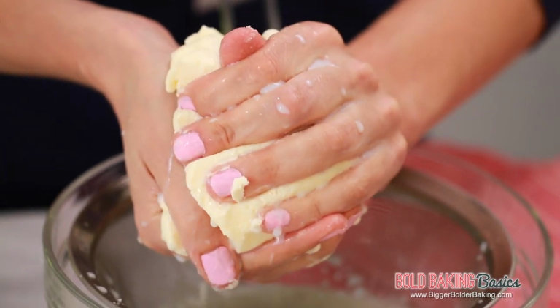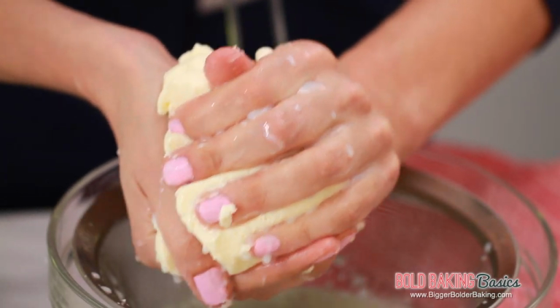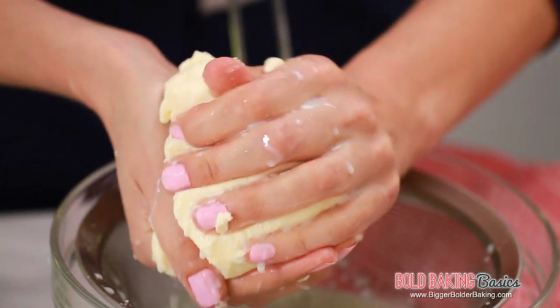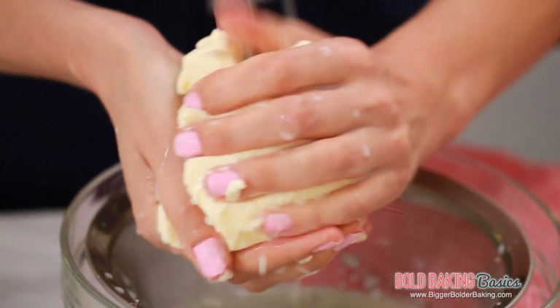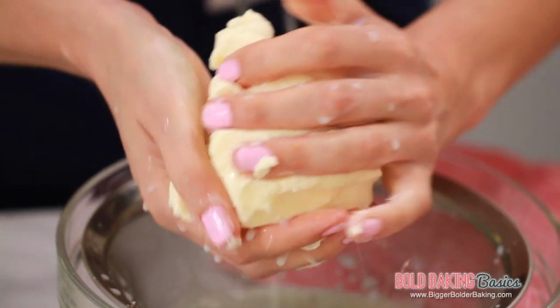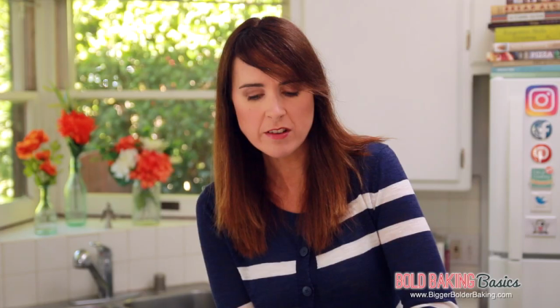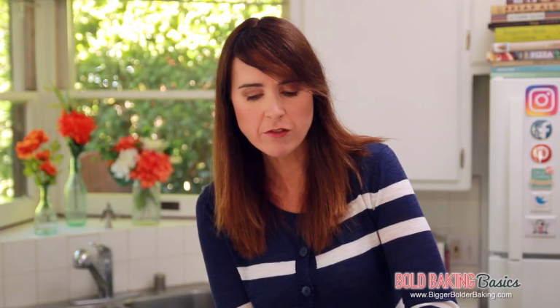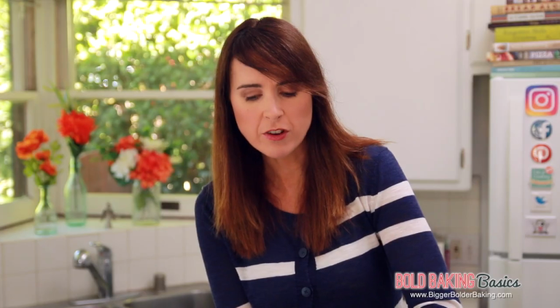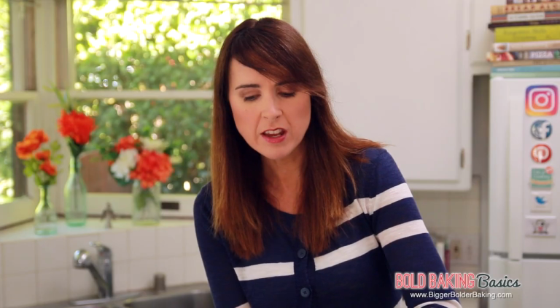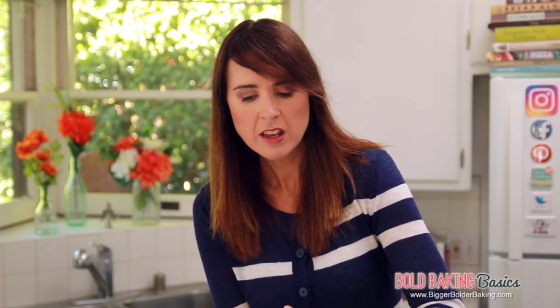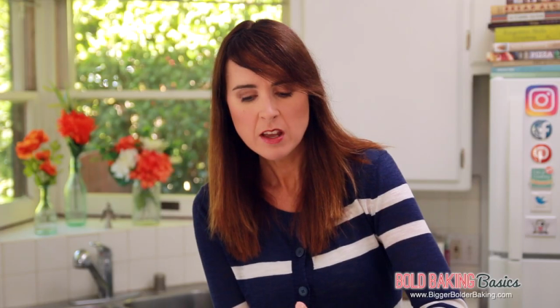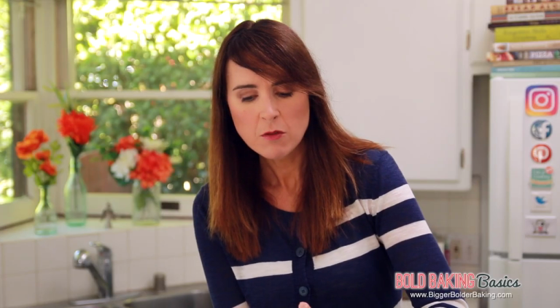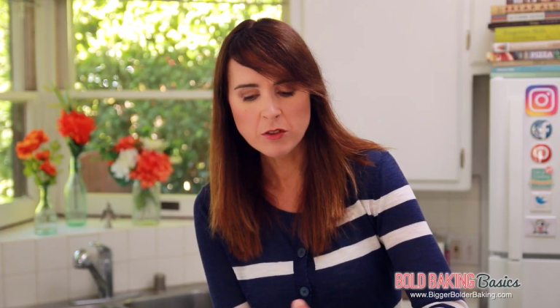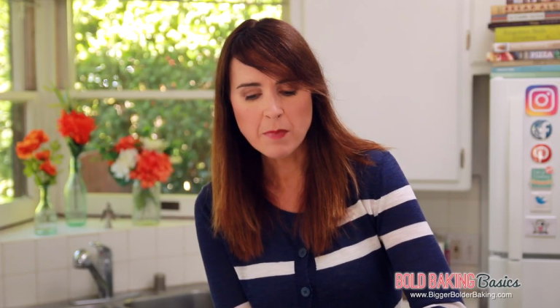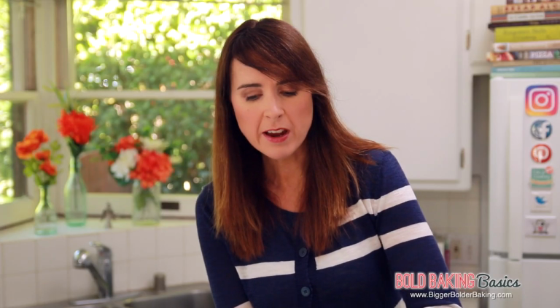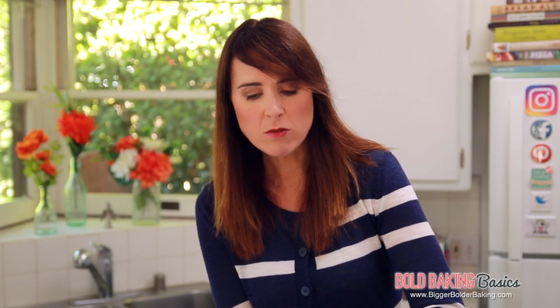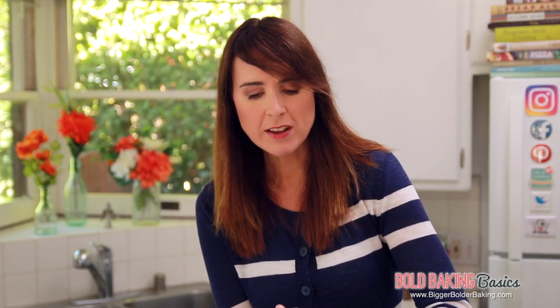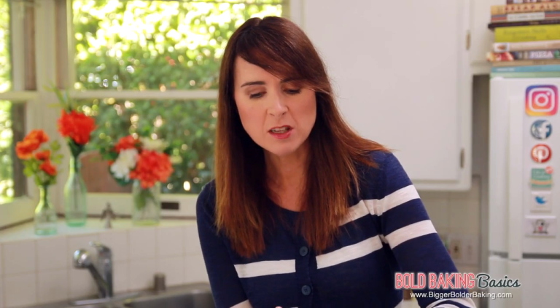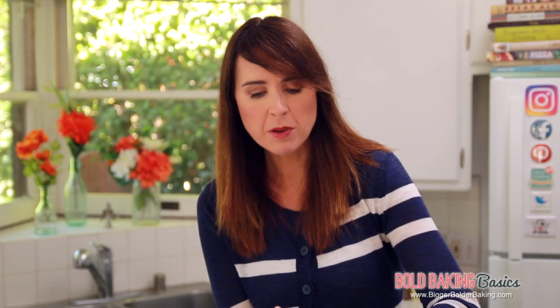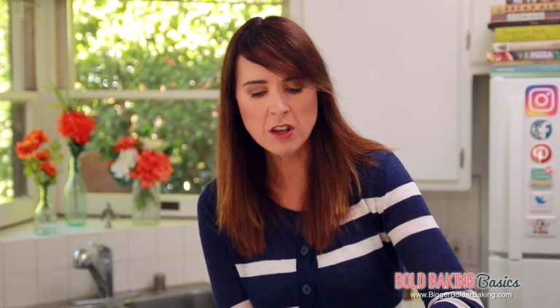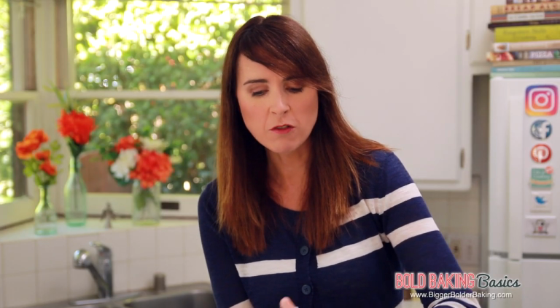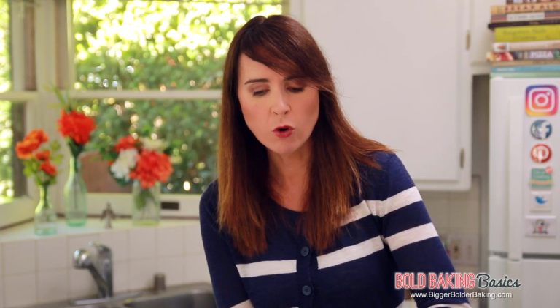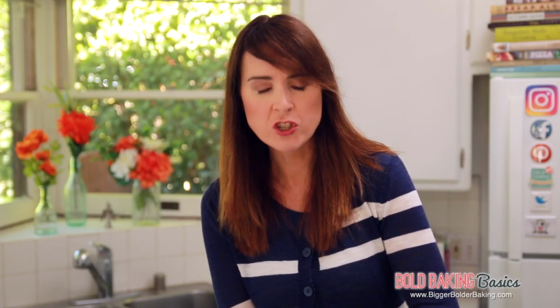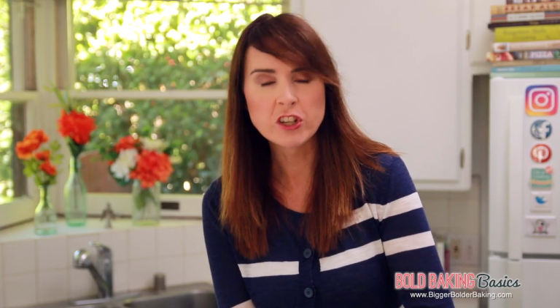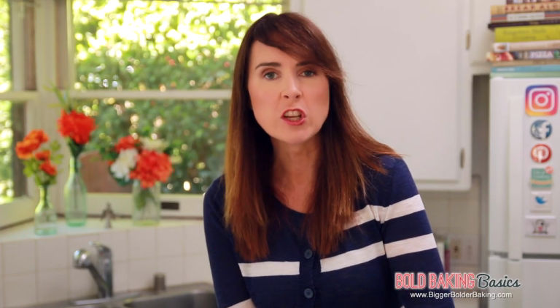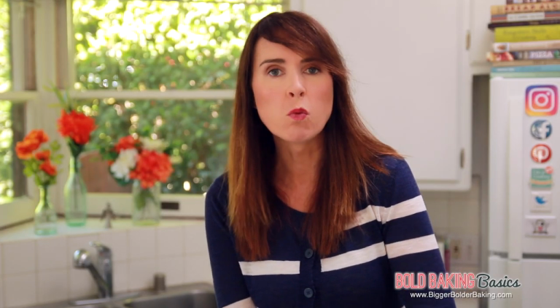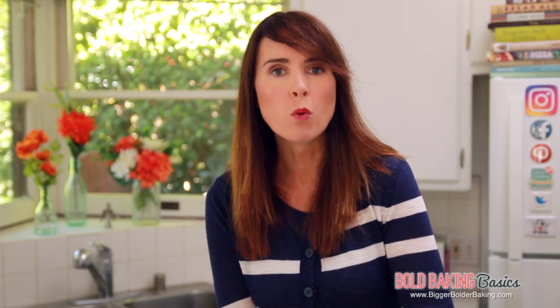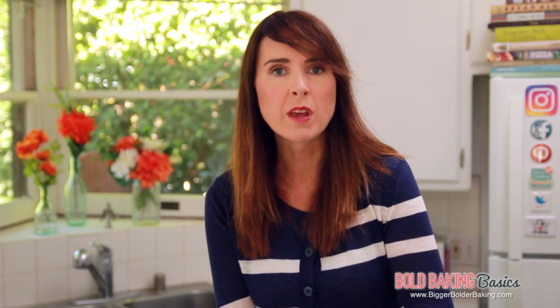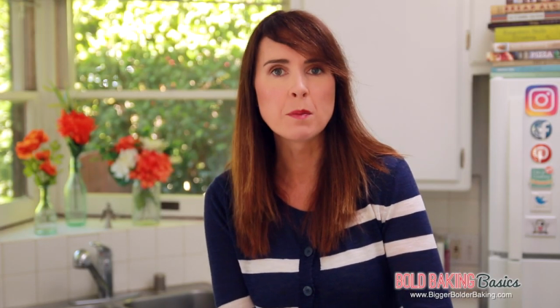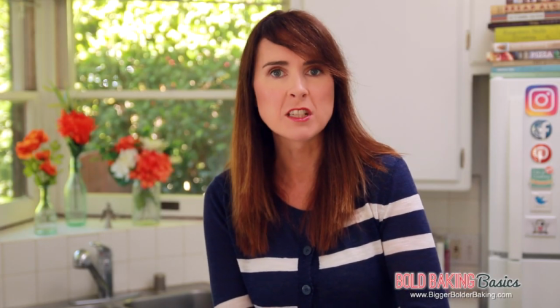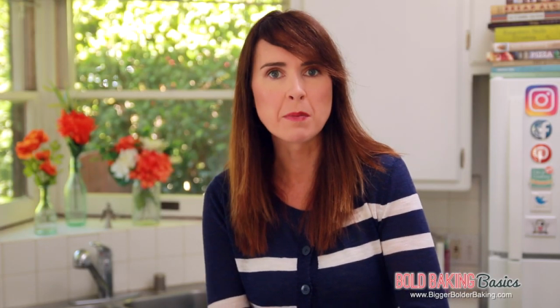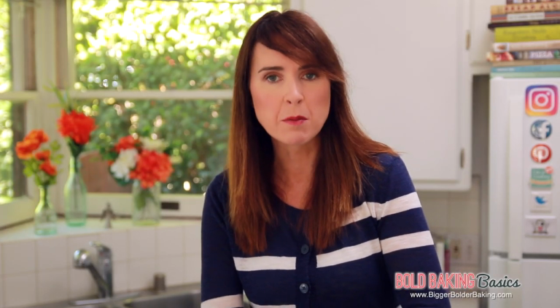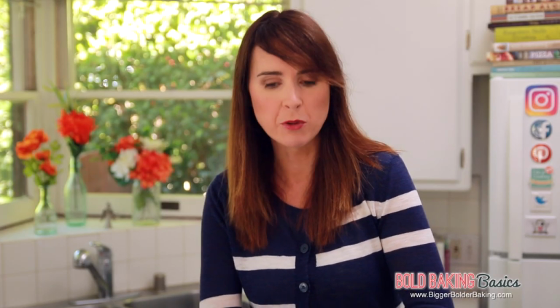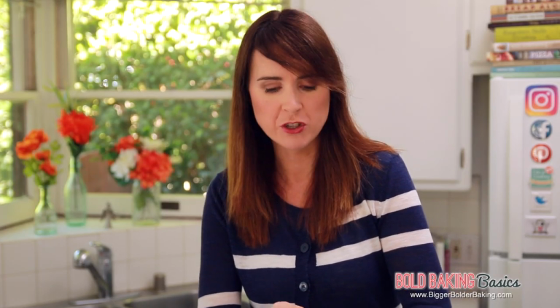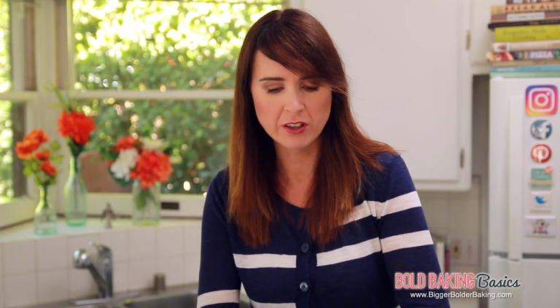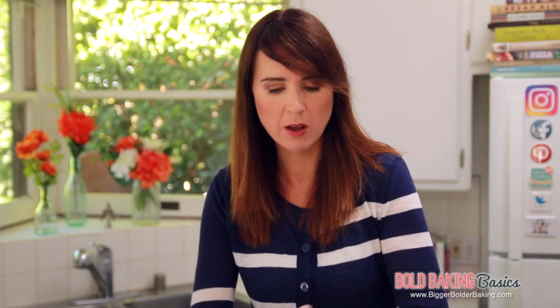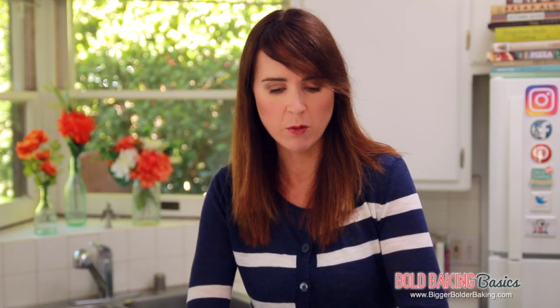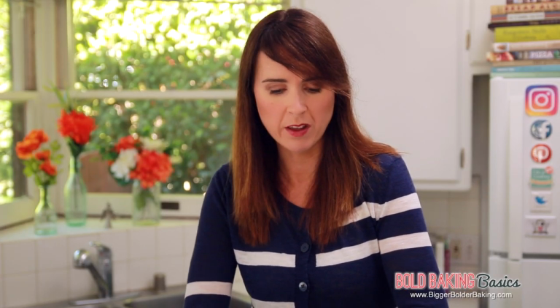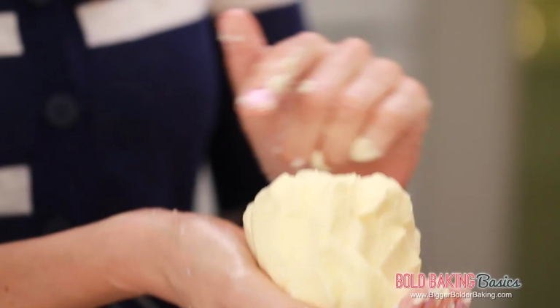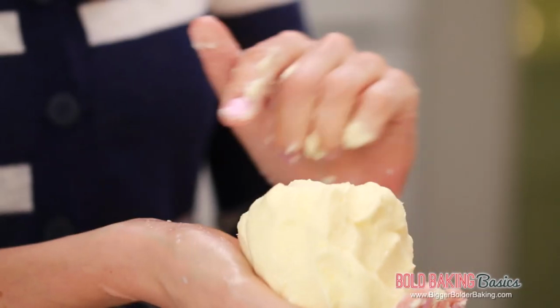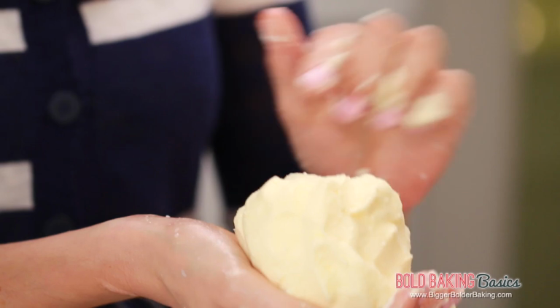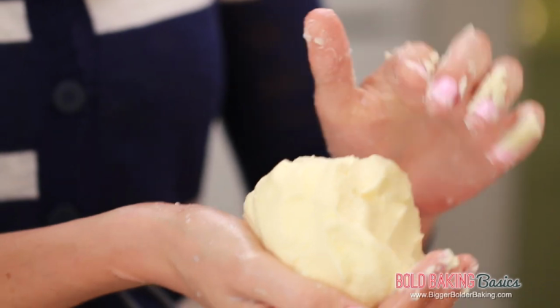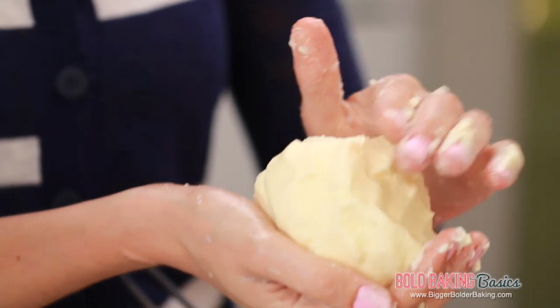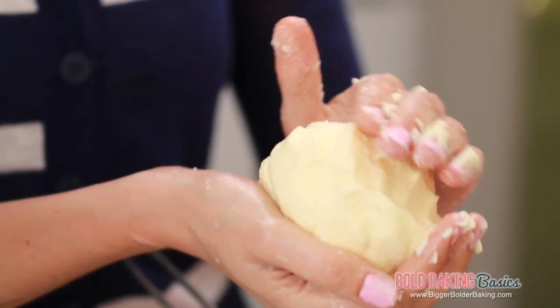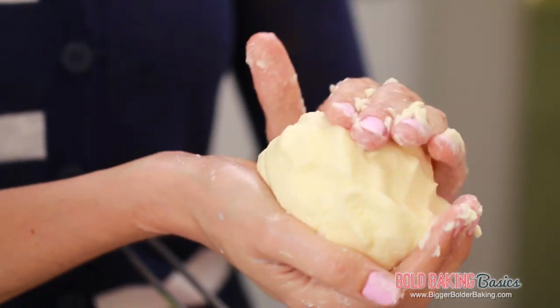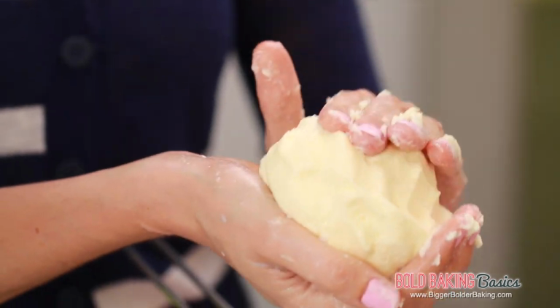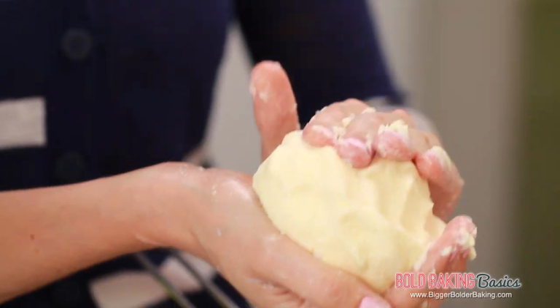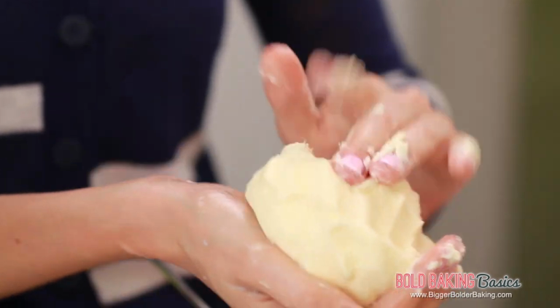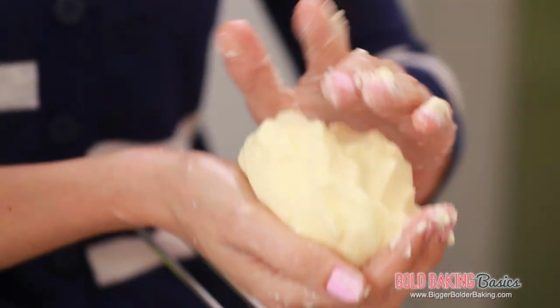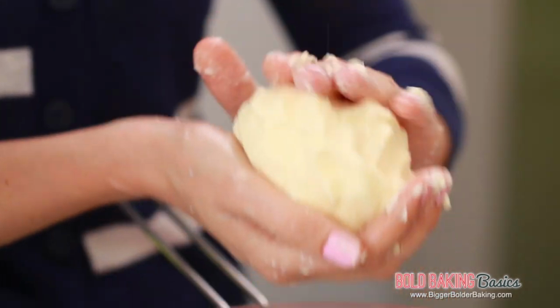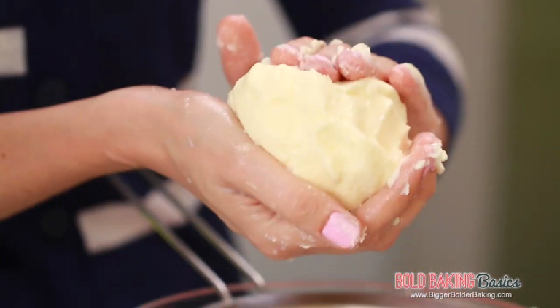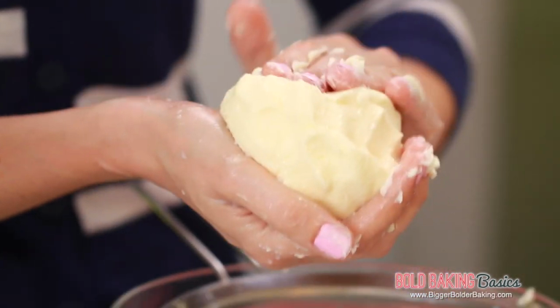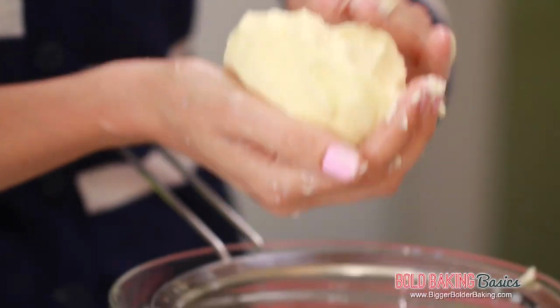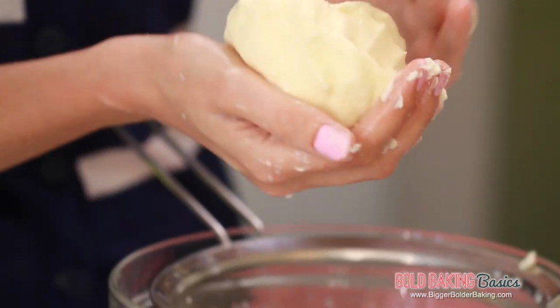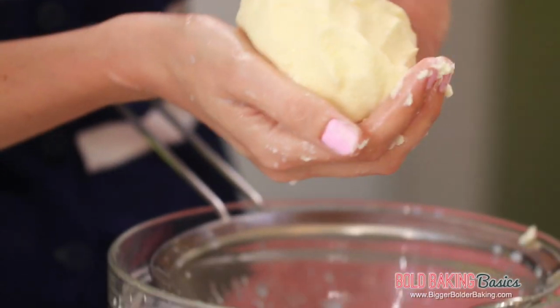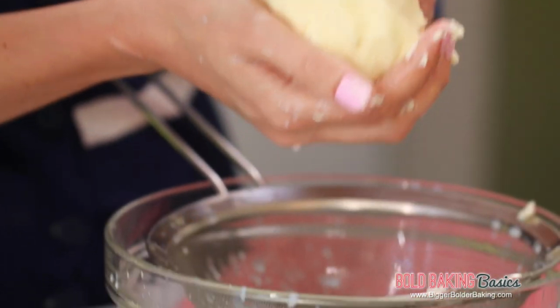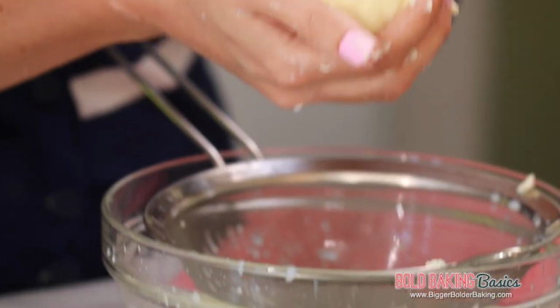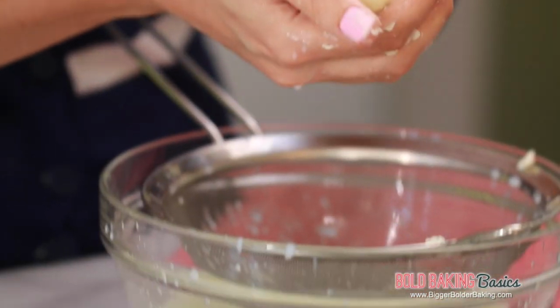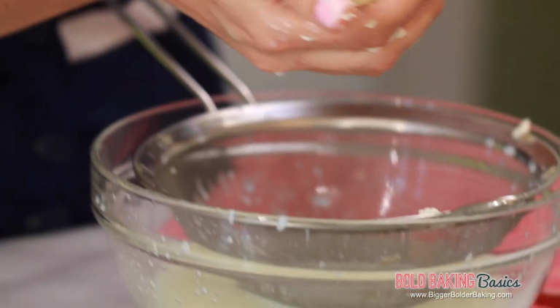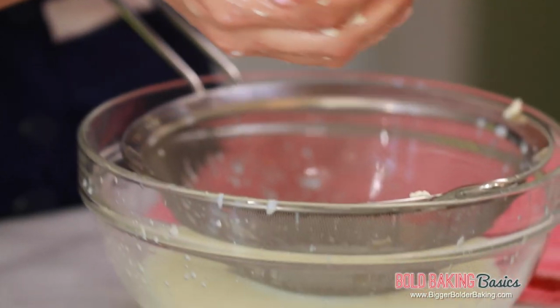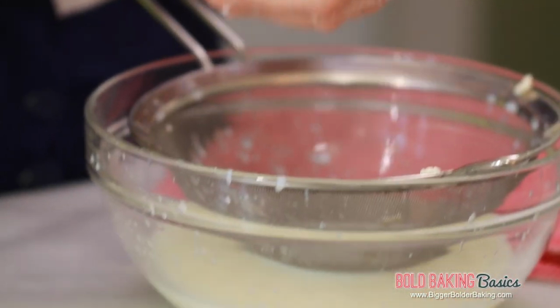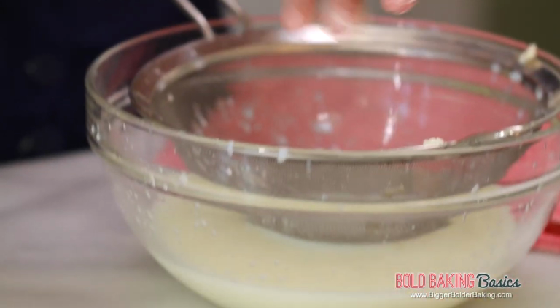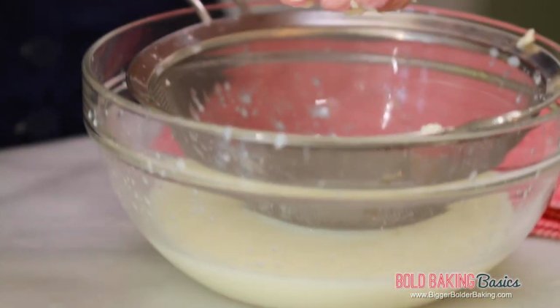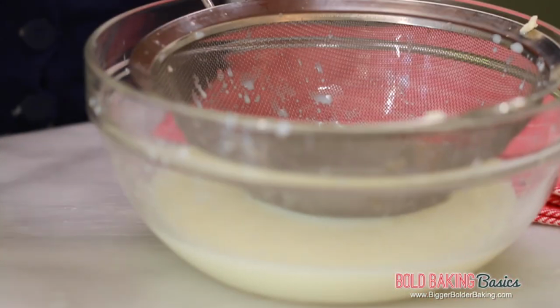If you're dairy free, with my recipe unfortunately you won't be able to make butter that way. That's it — our butter is here and our buttermilk is down here.